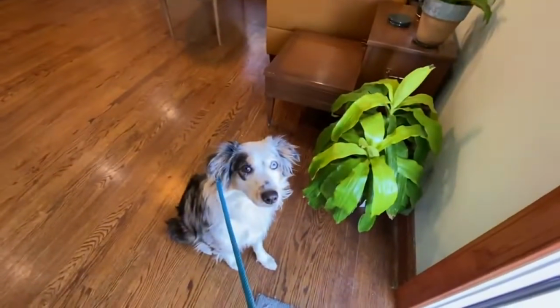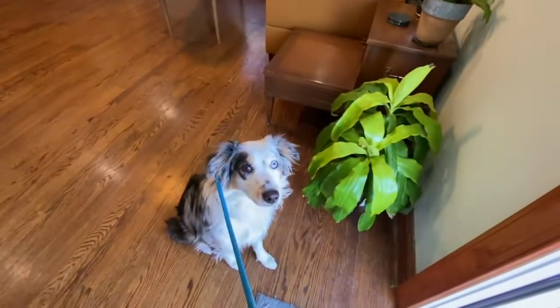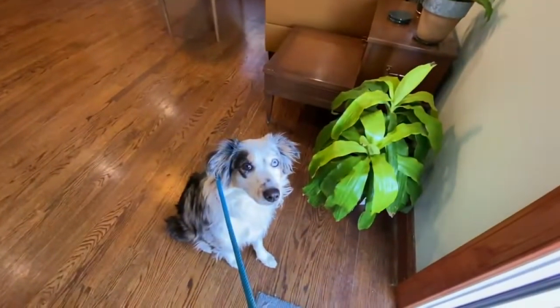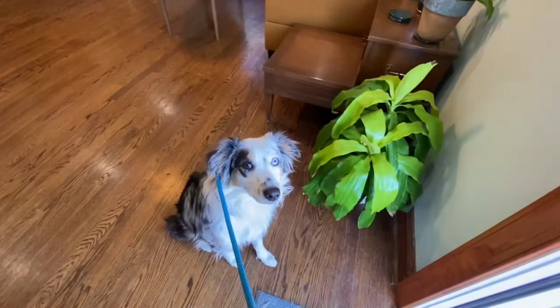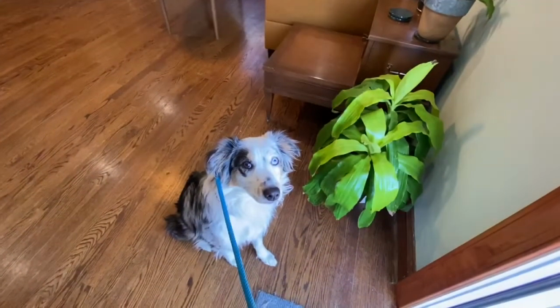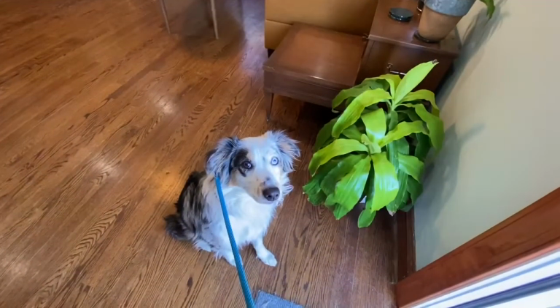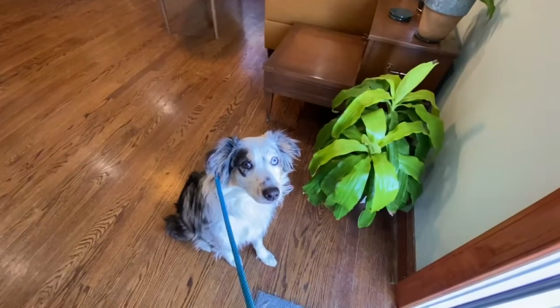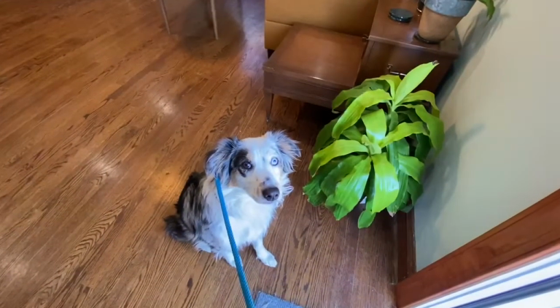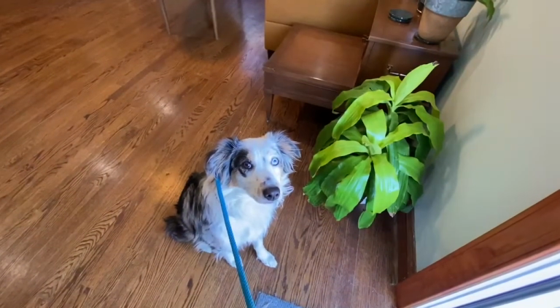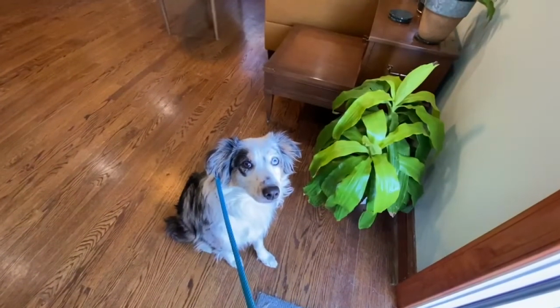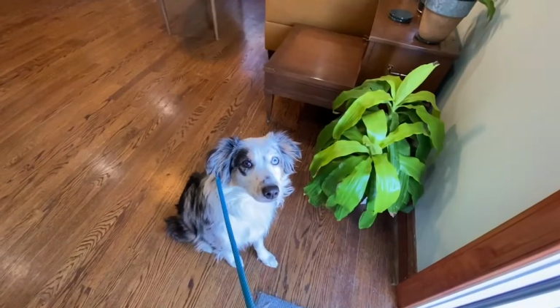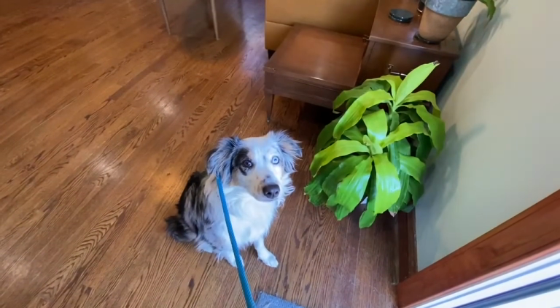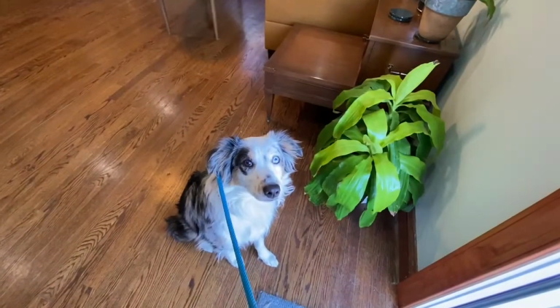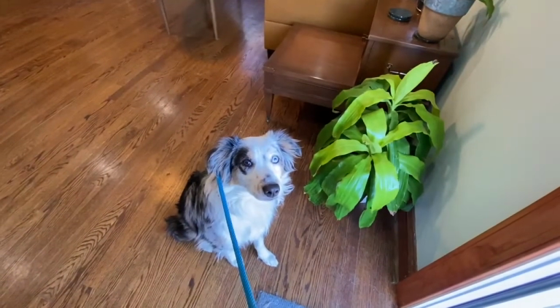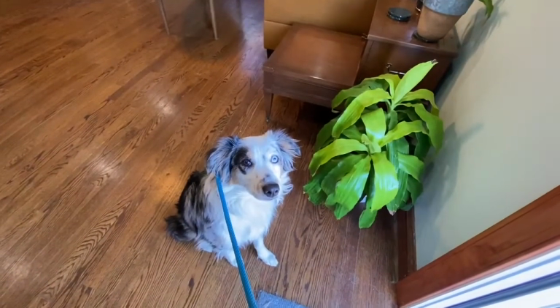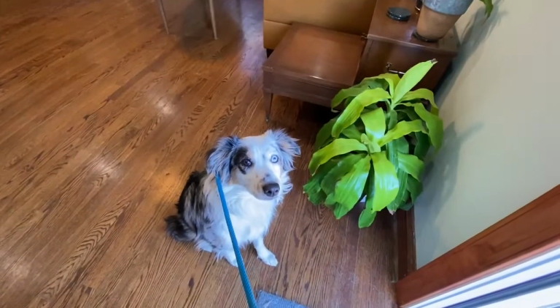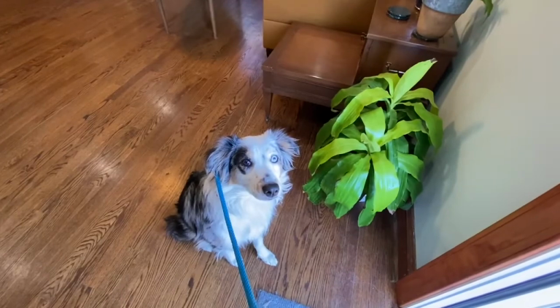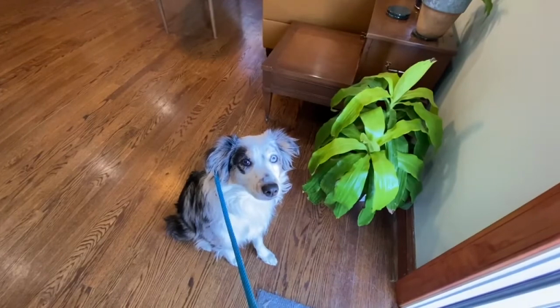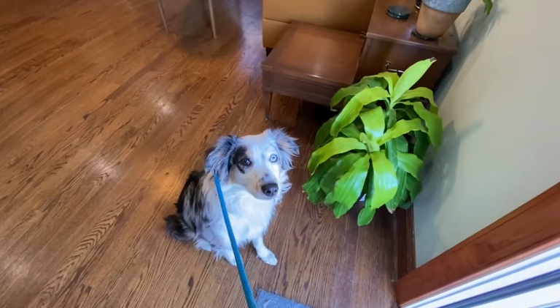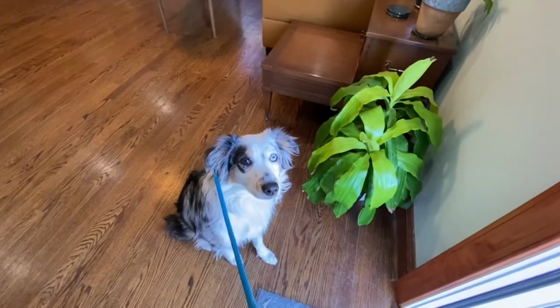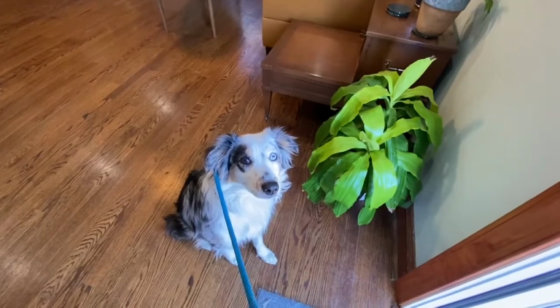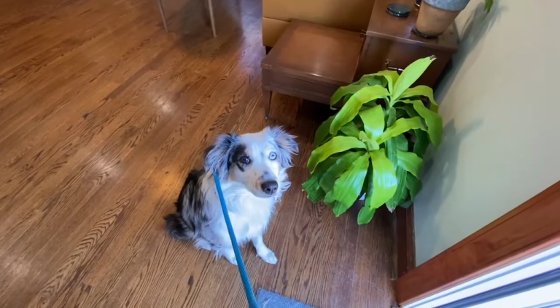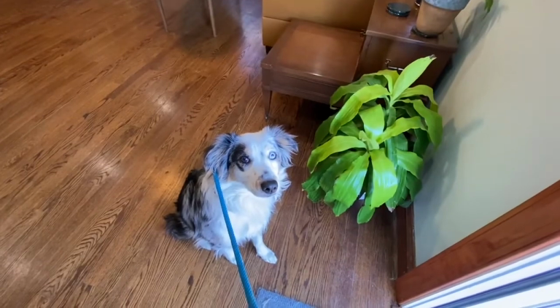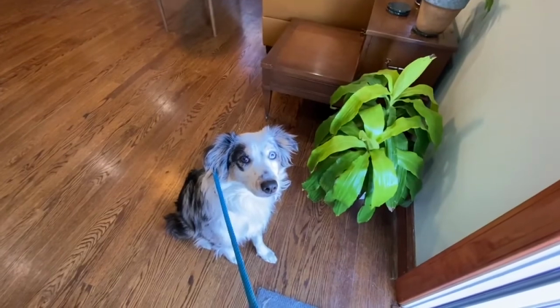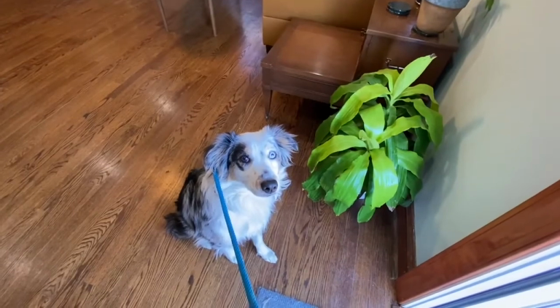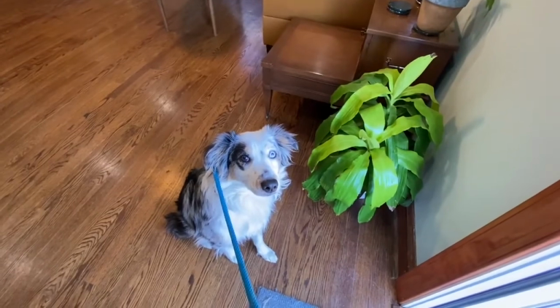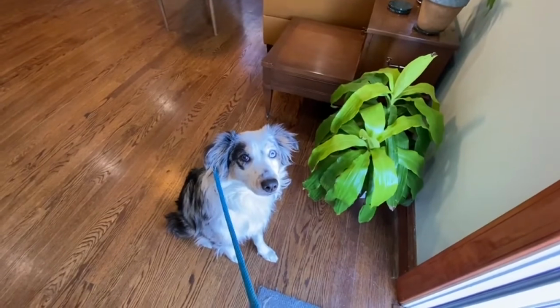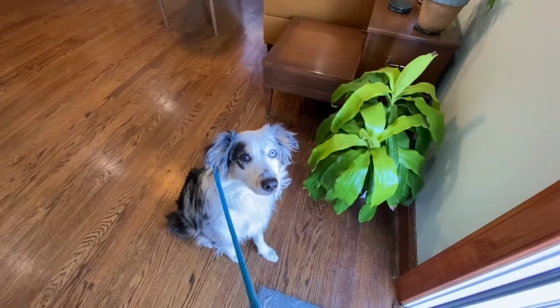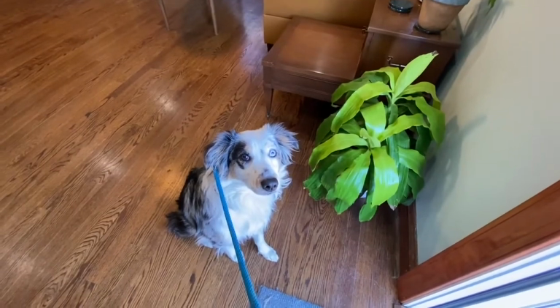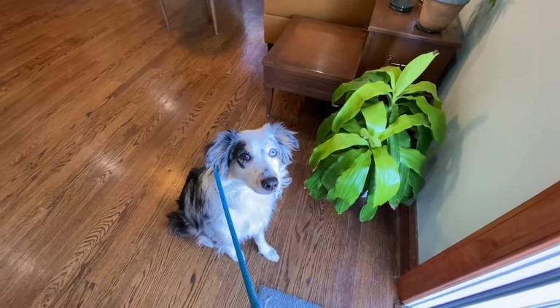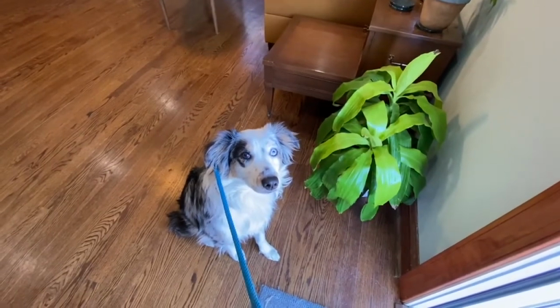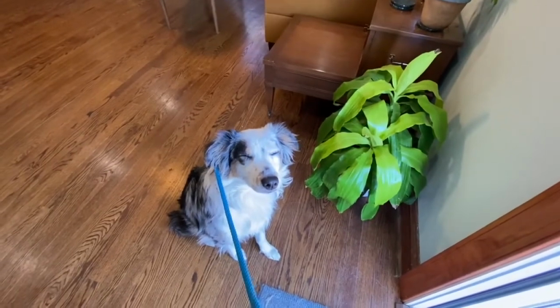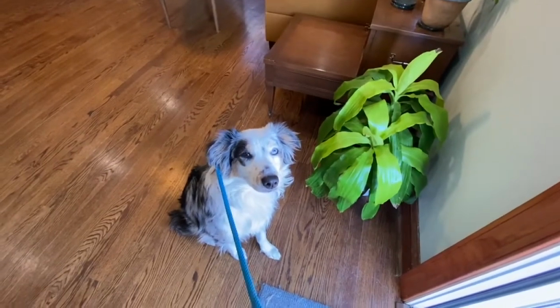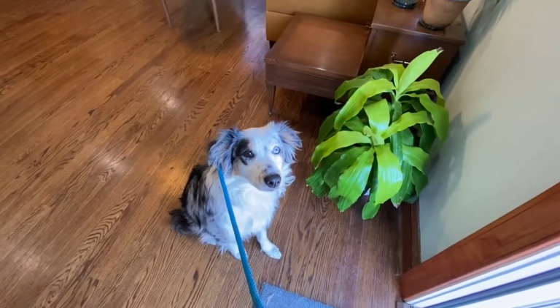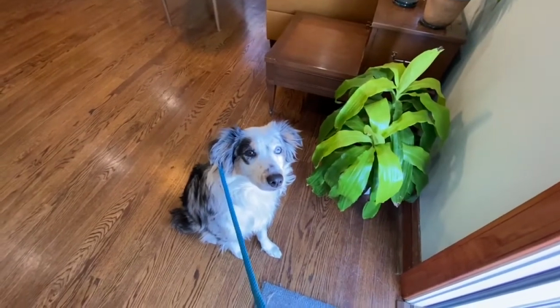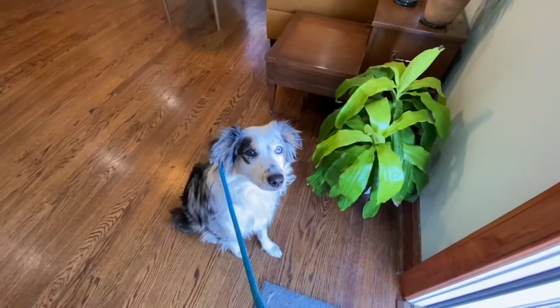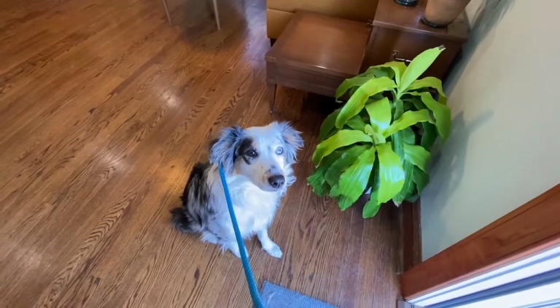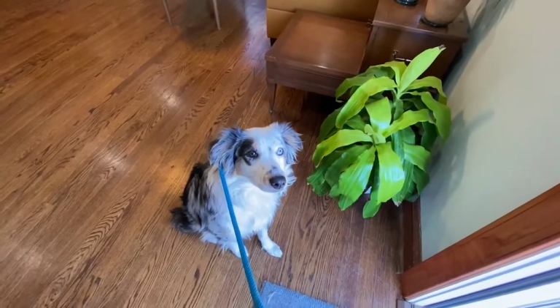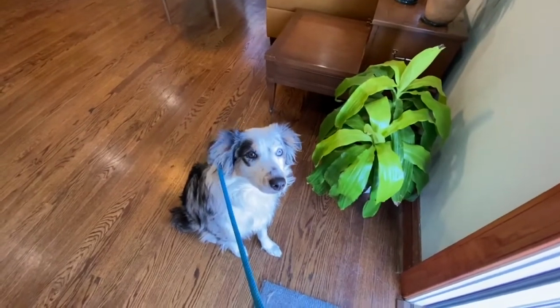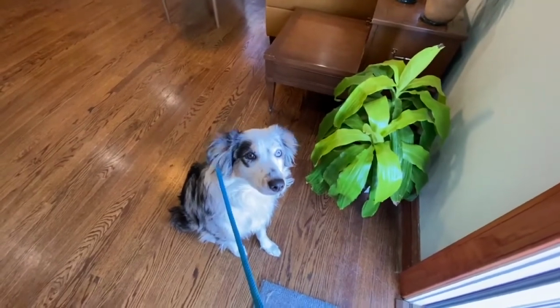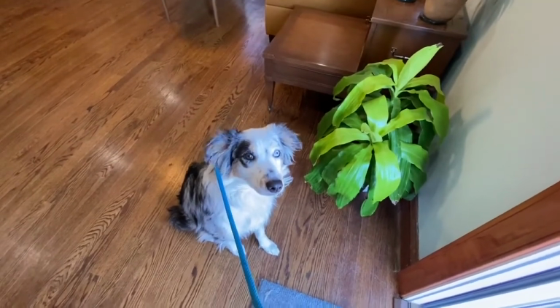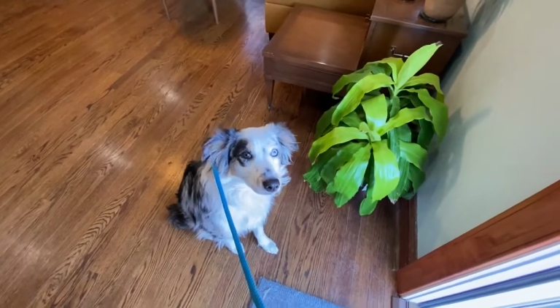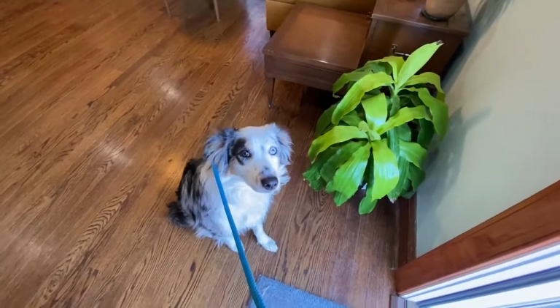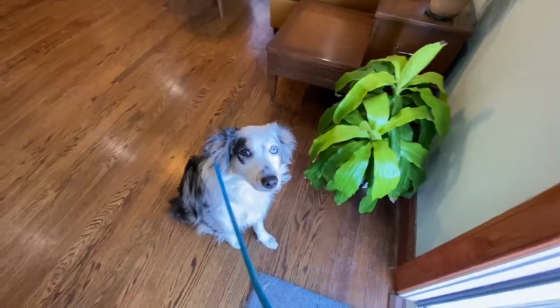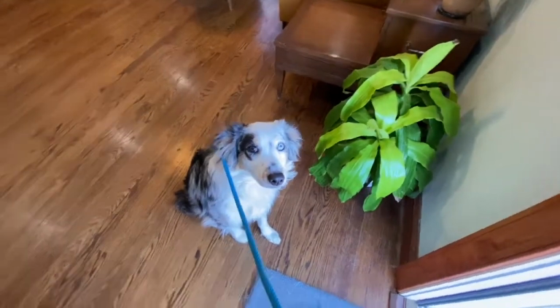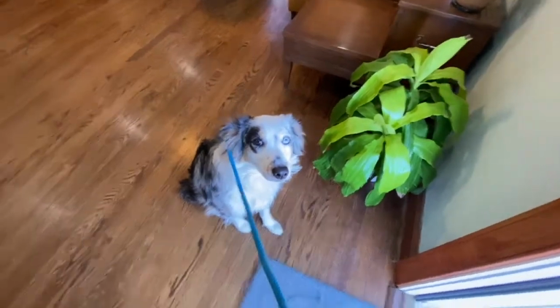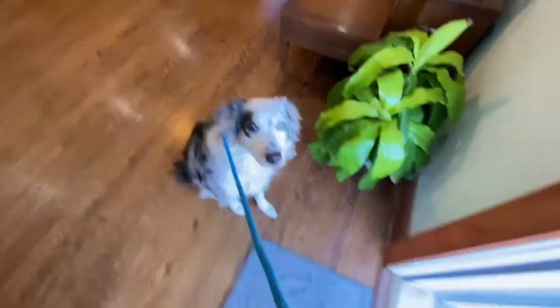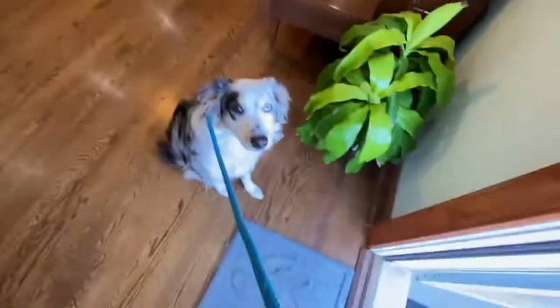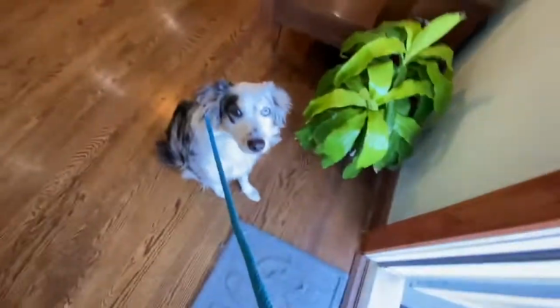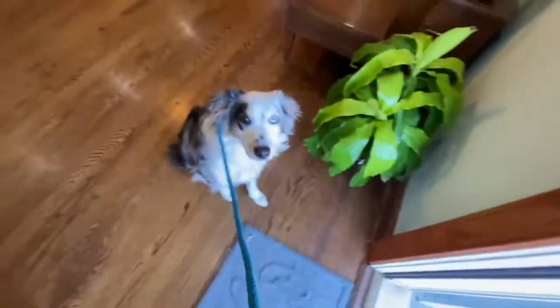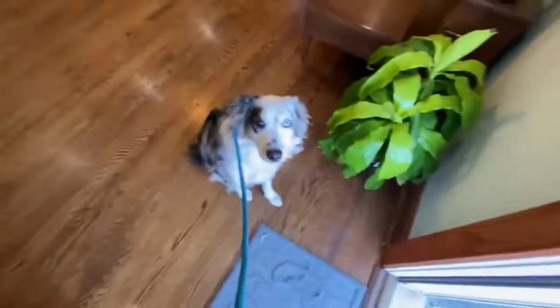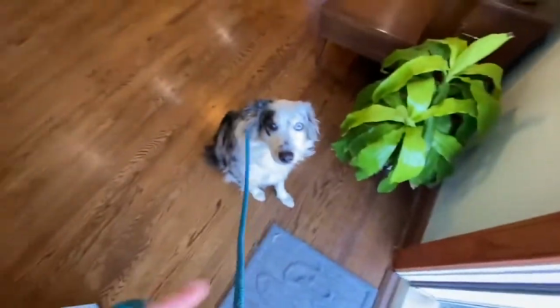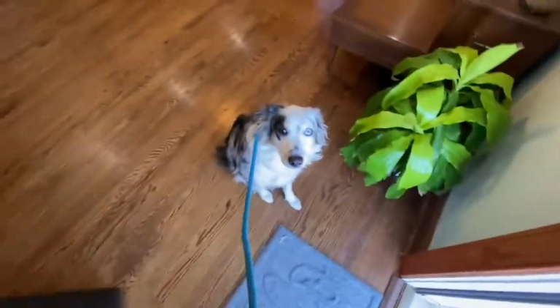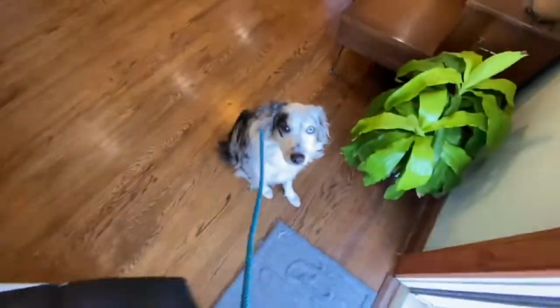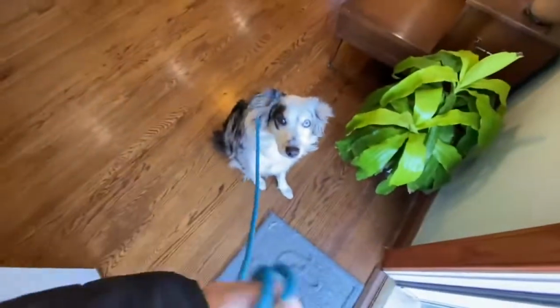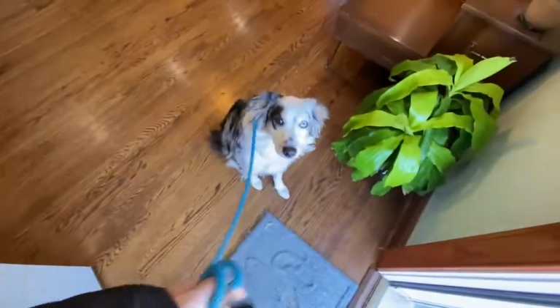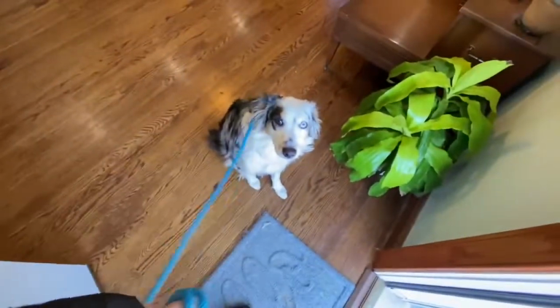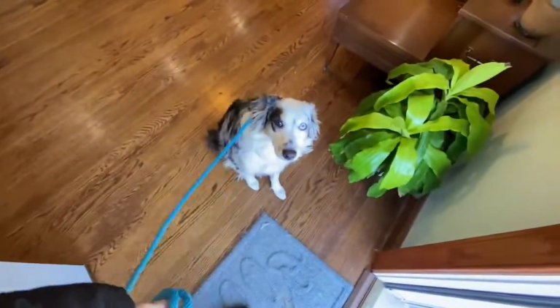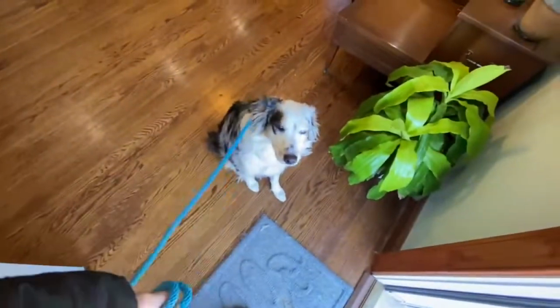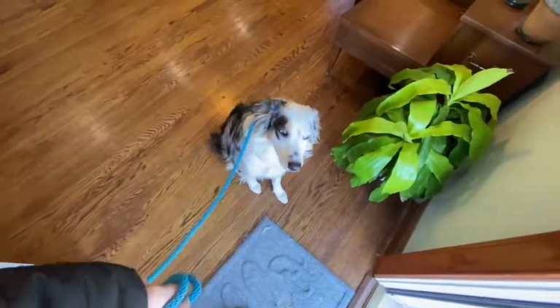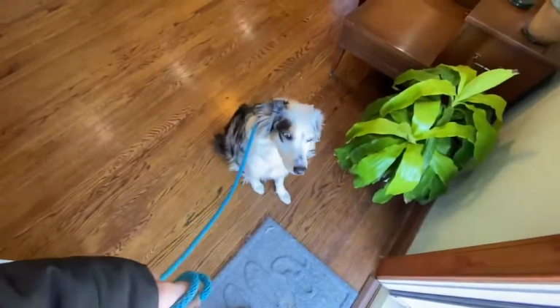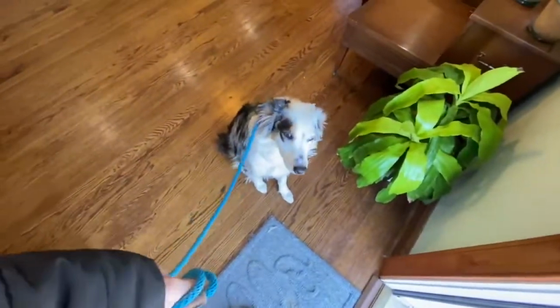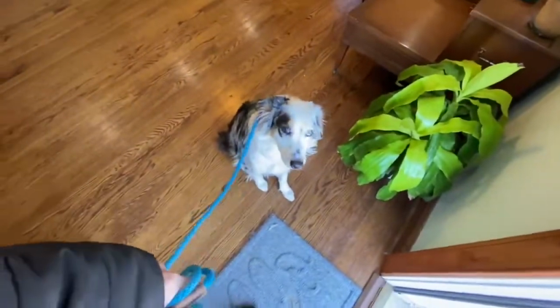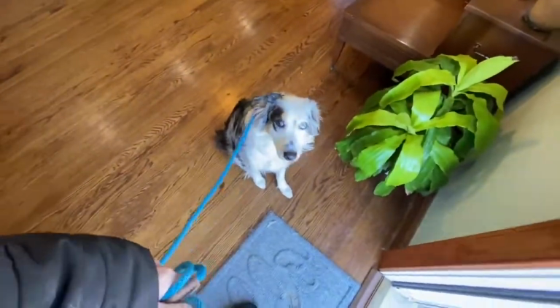Good girl. Doesn't even think about running out the door. She looks to me for guidance. Heel.